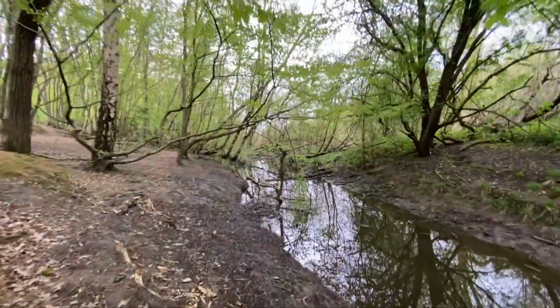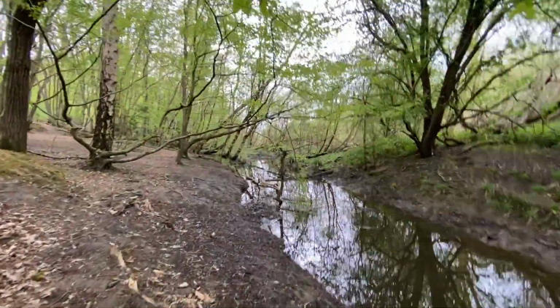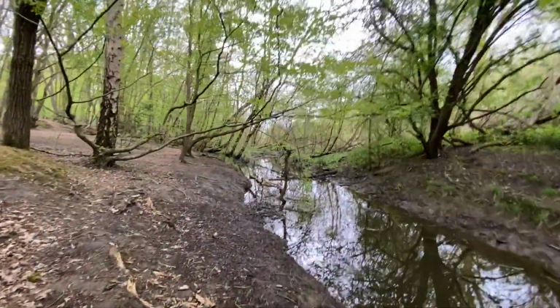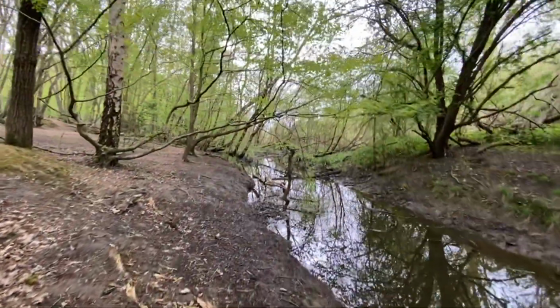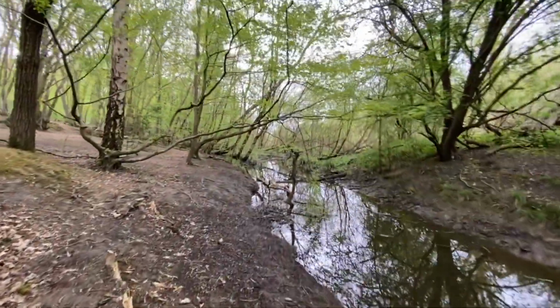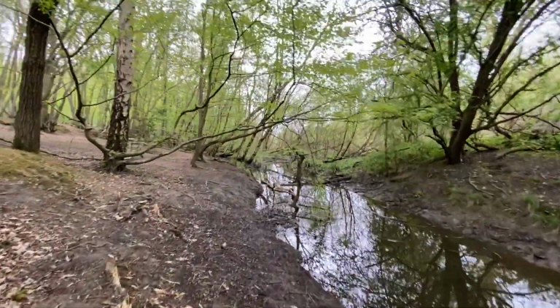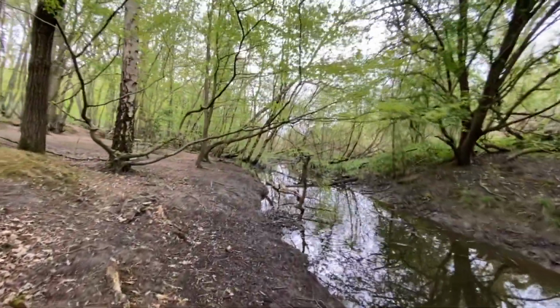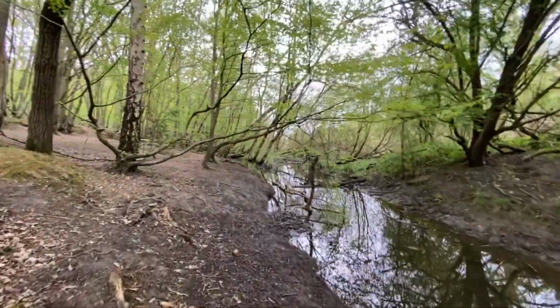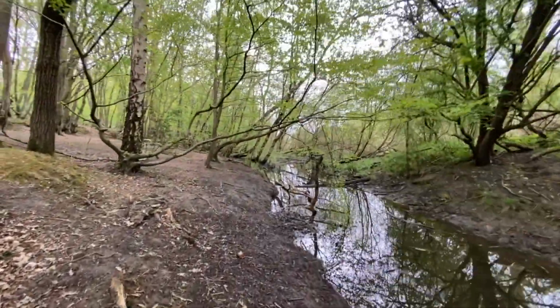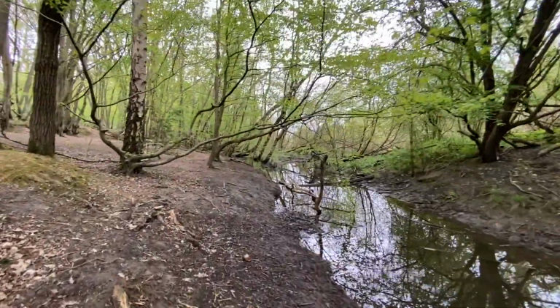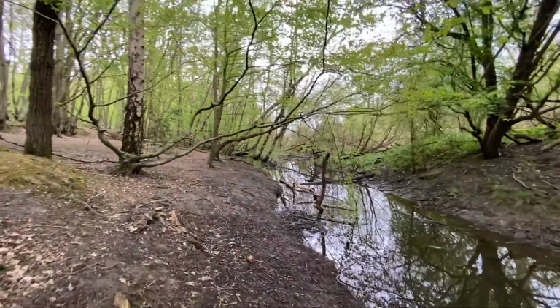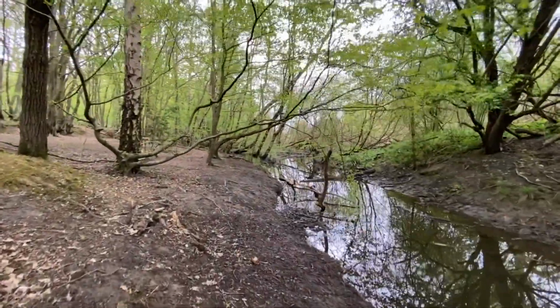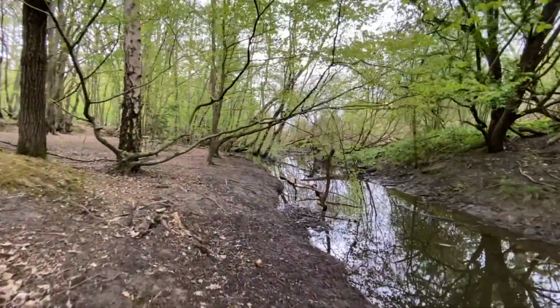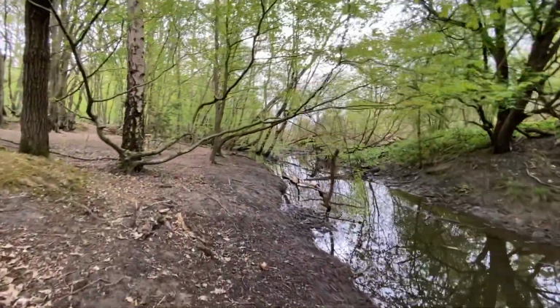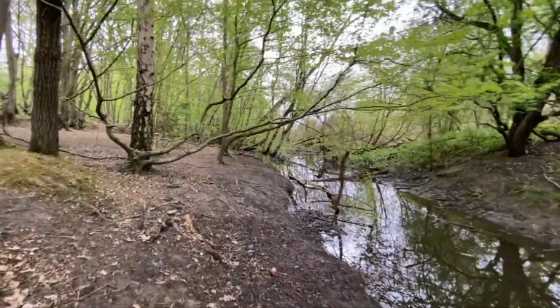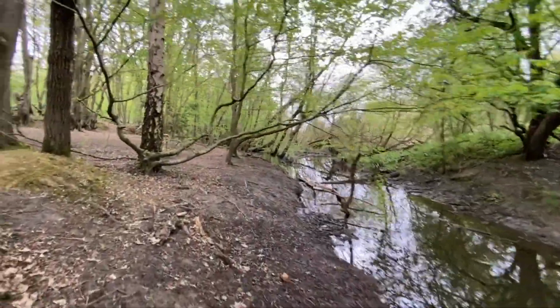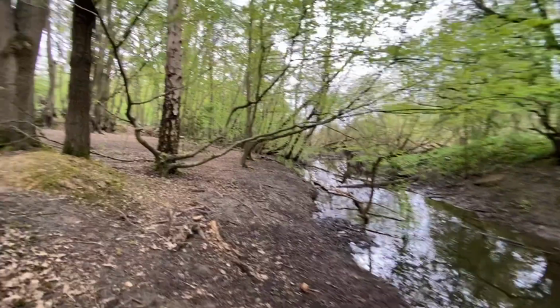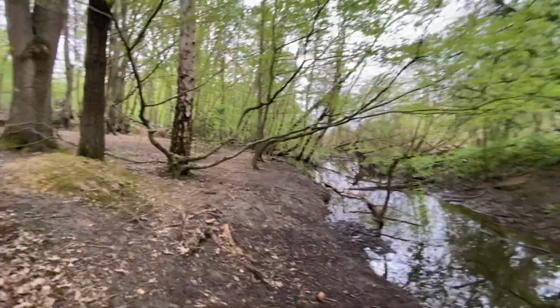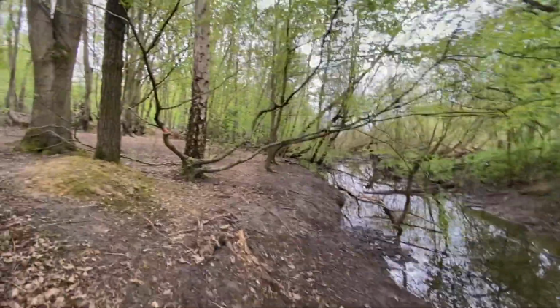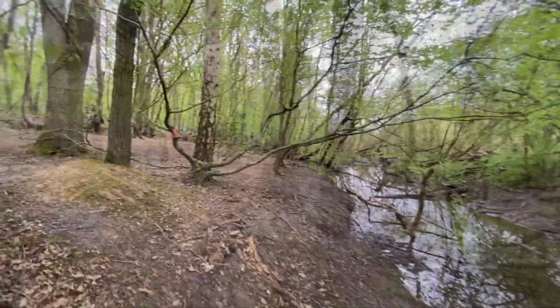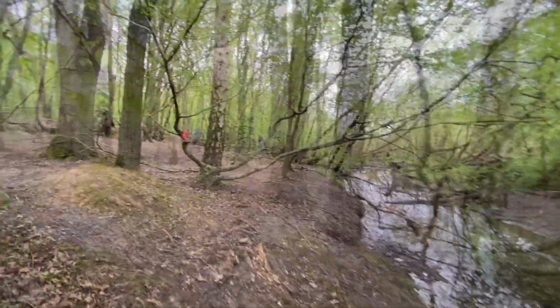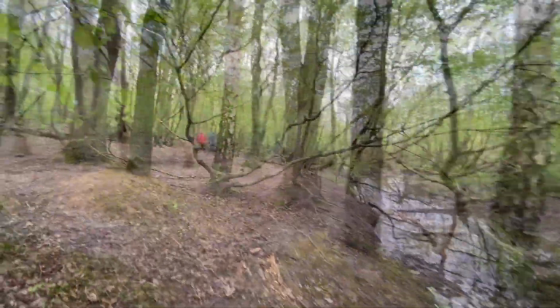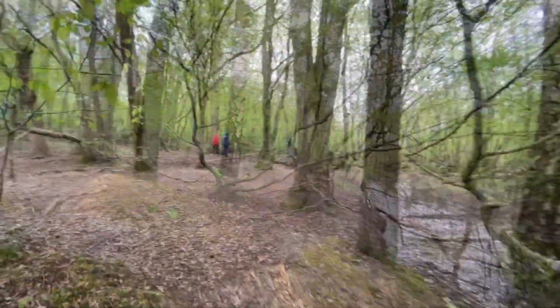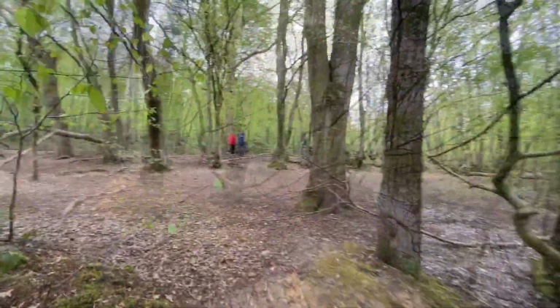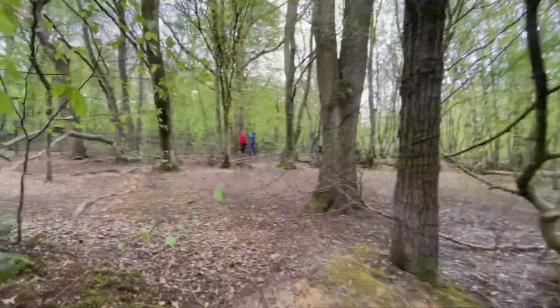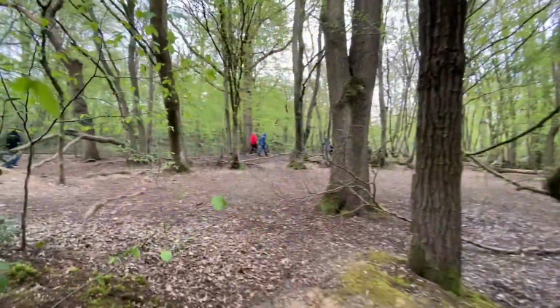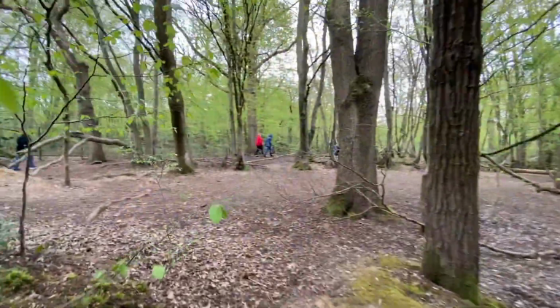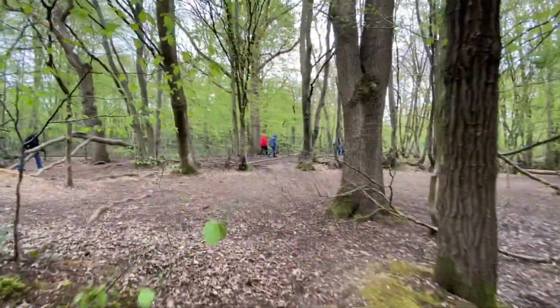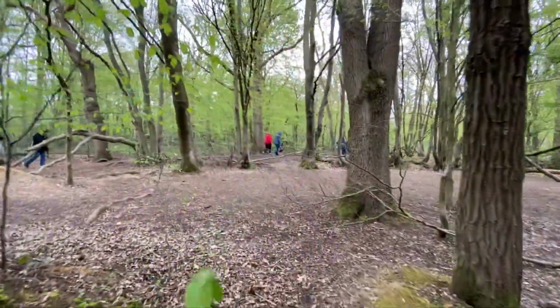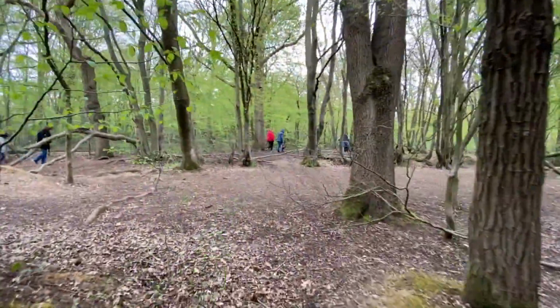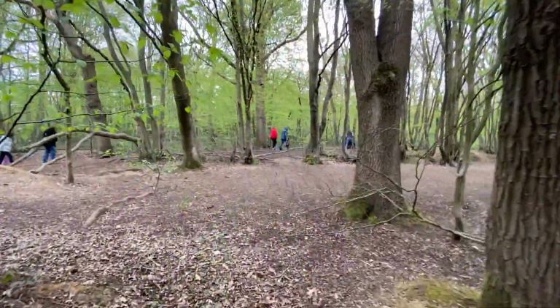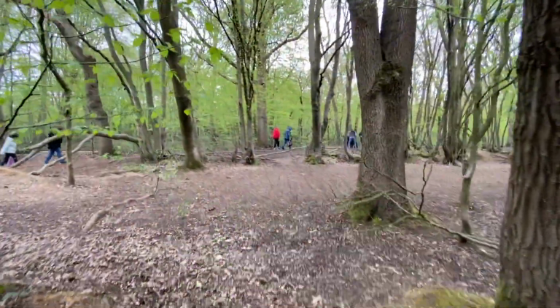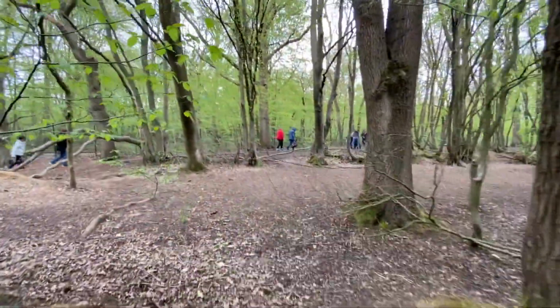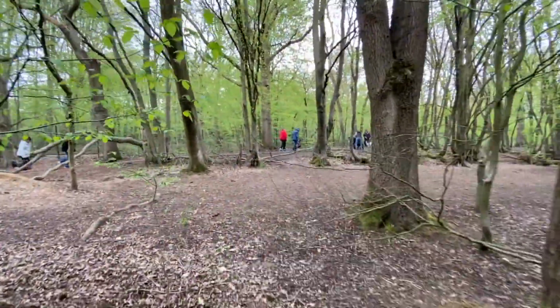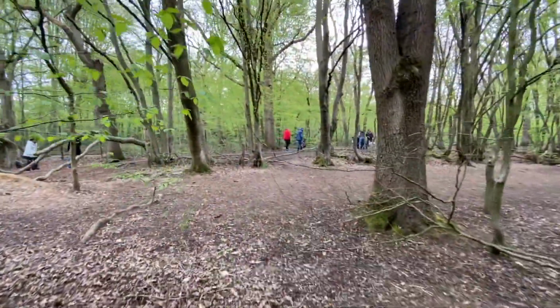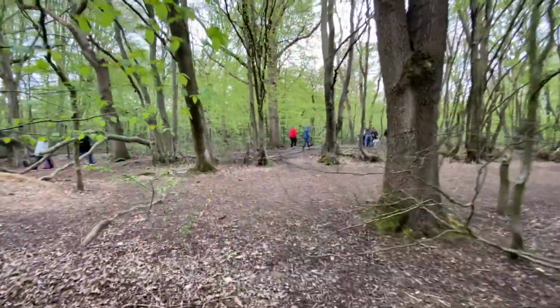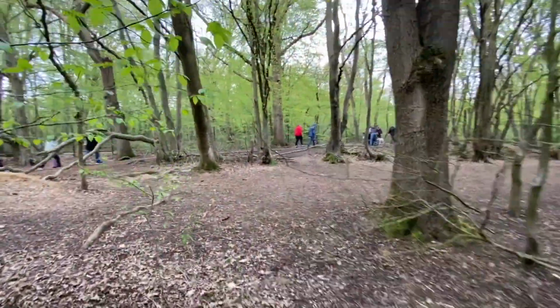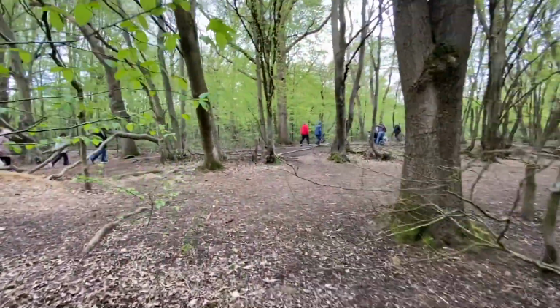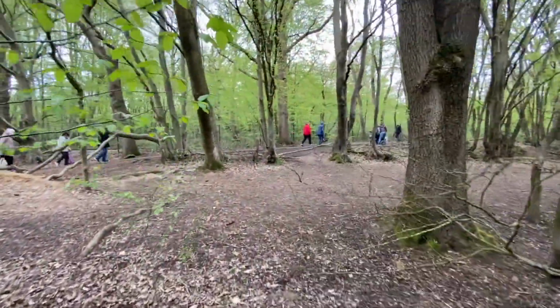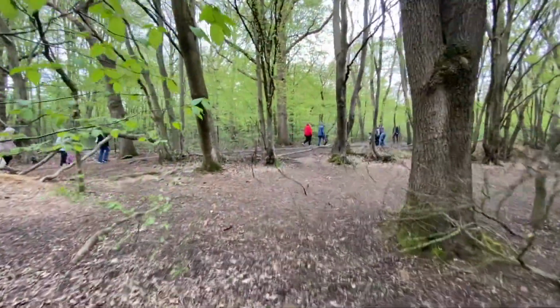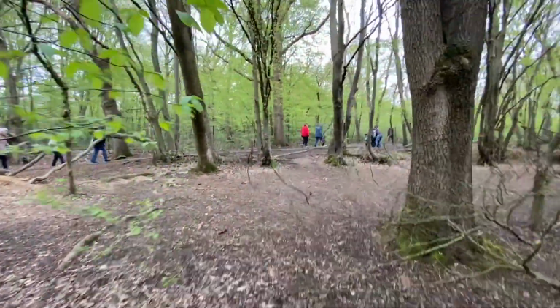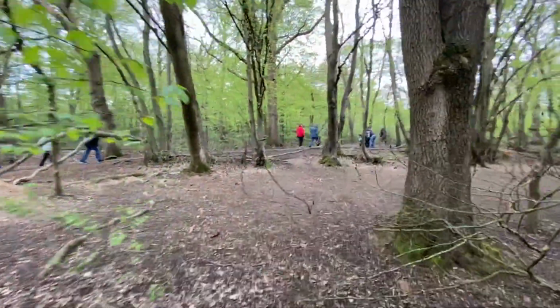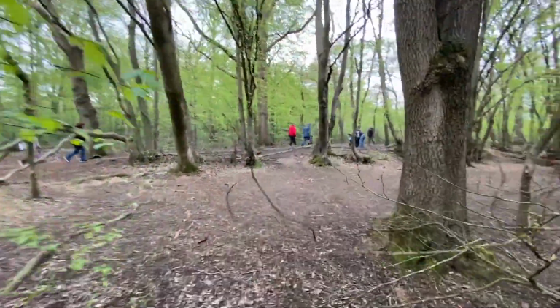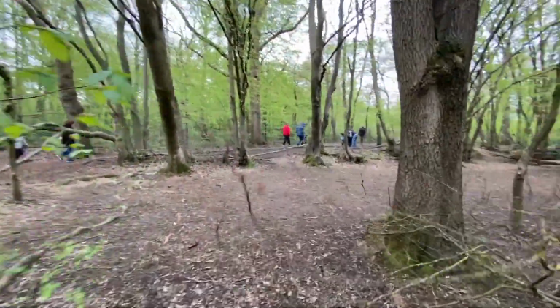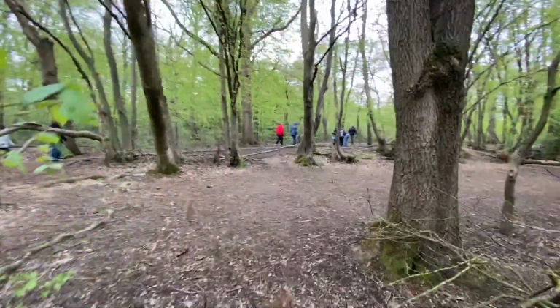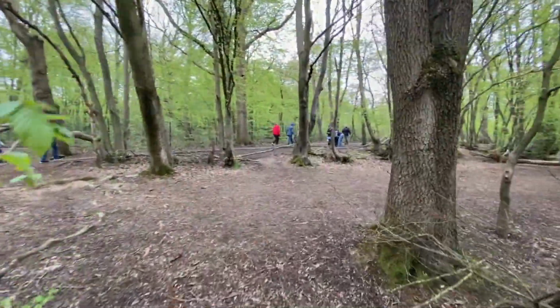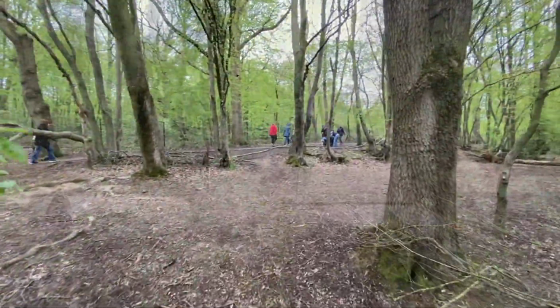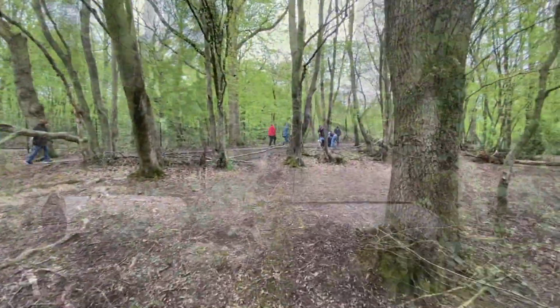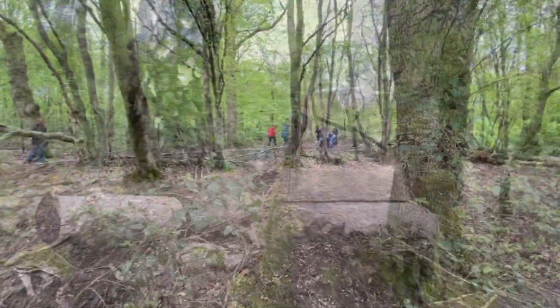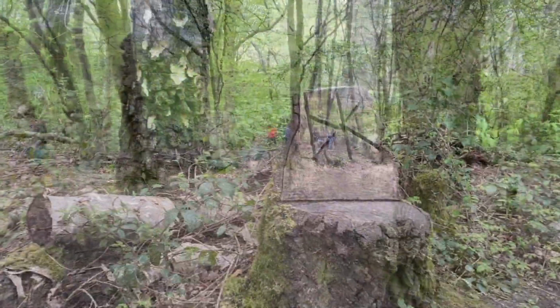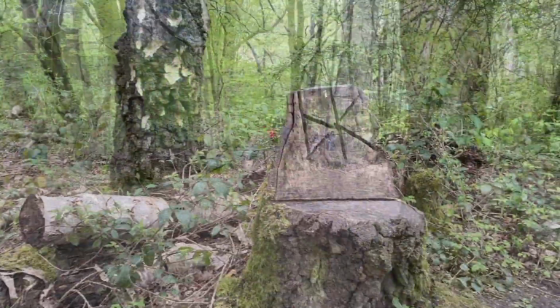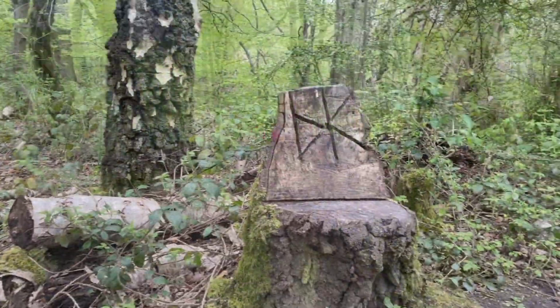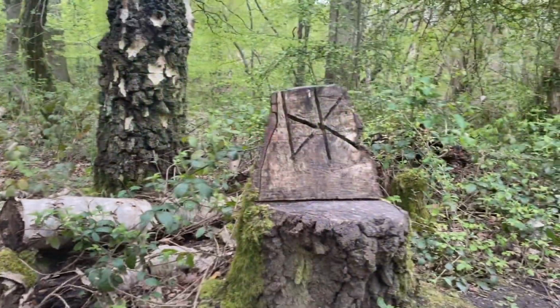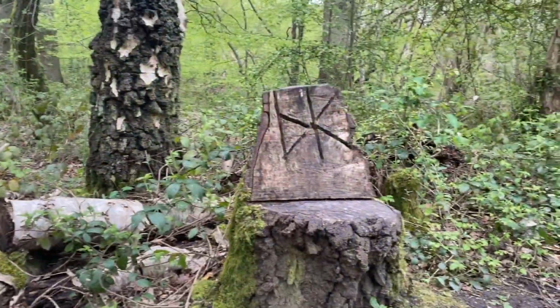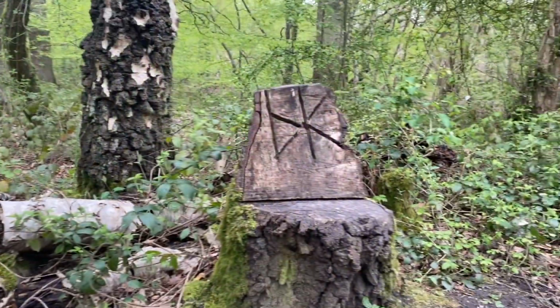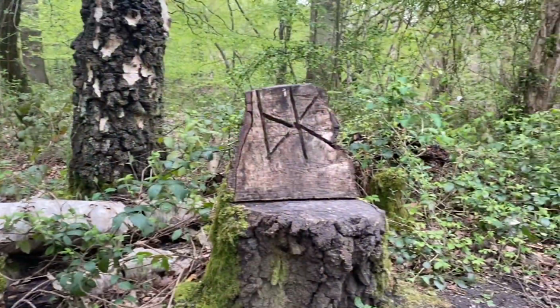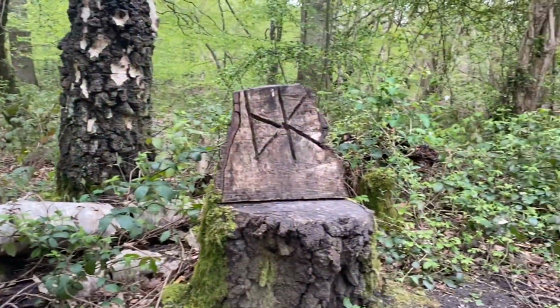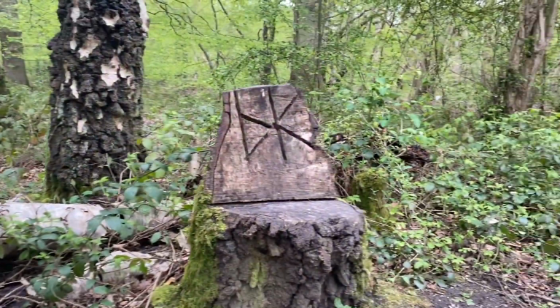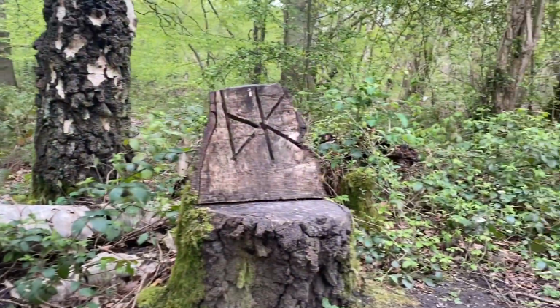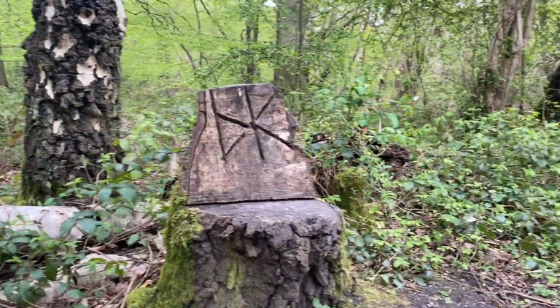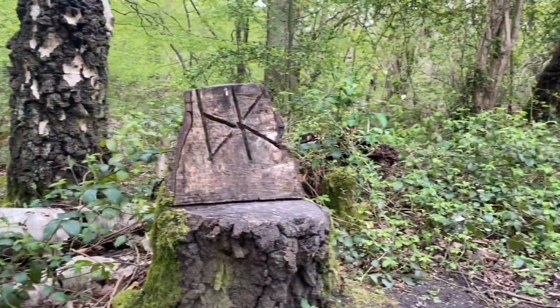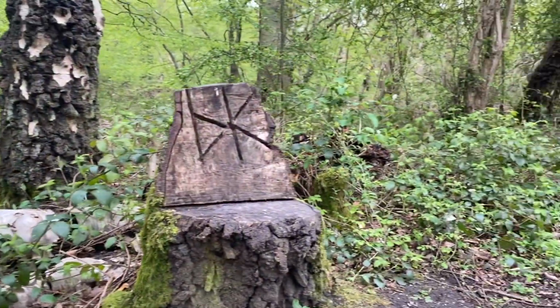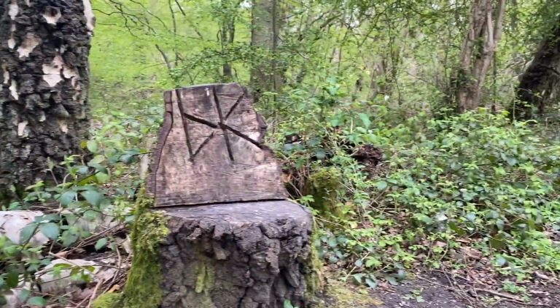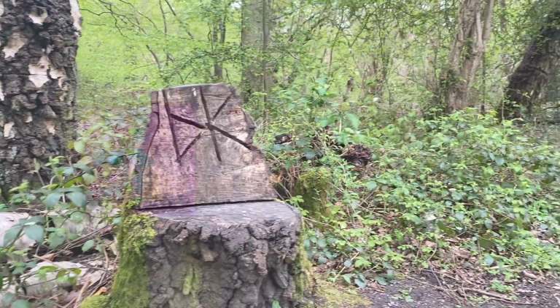The woods also contain many species of trees and wildflowers, as well as a diverse range of fowl. Several species of bats also live in the woods.